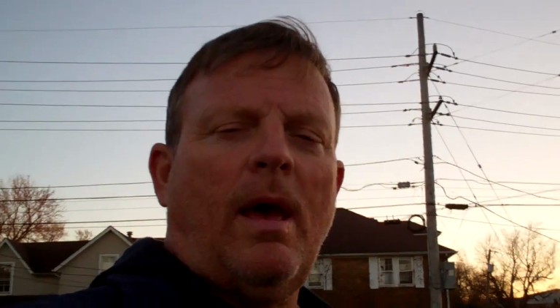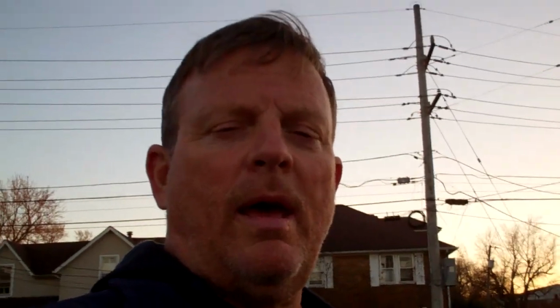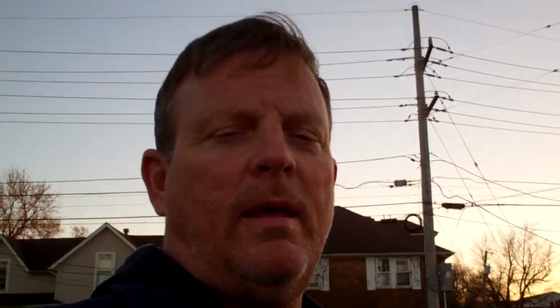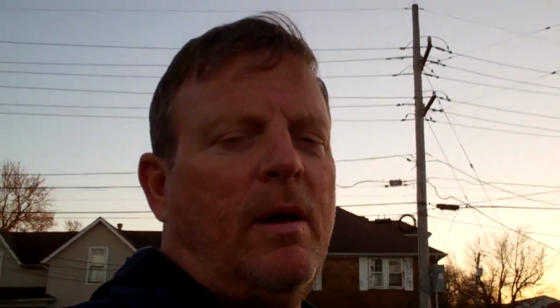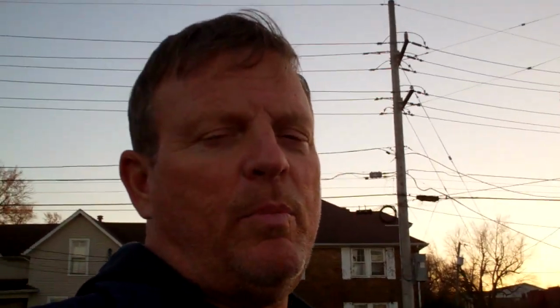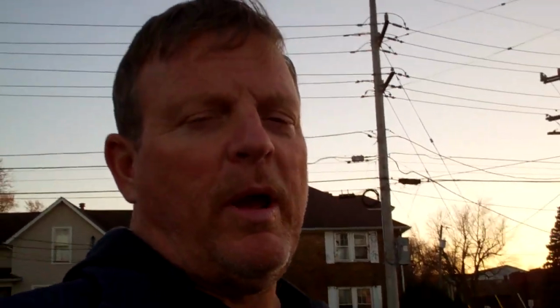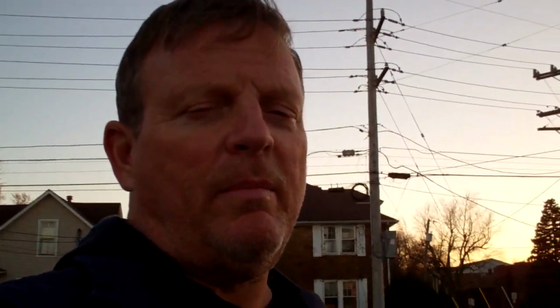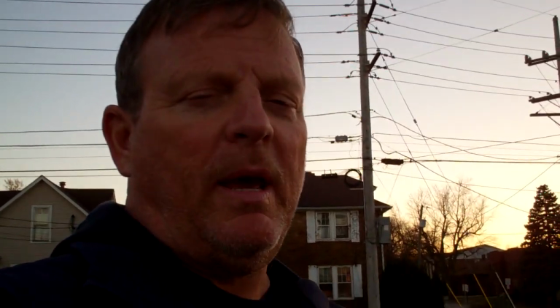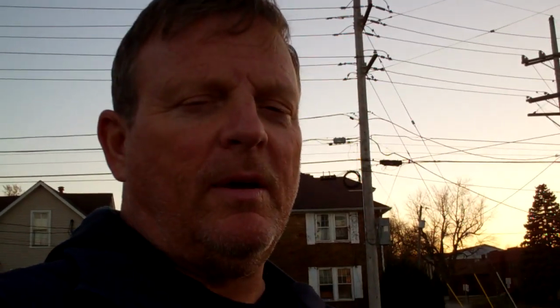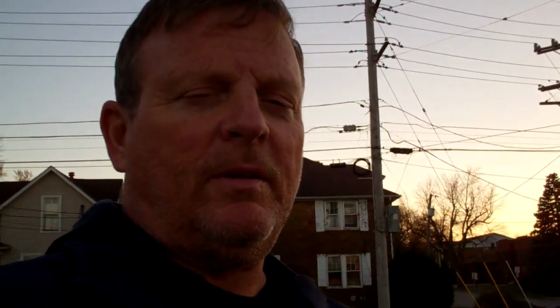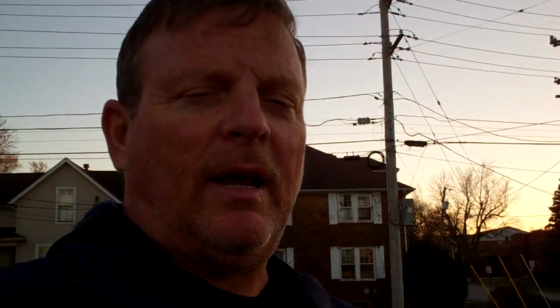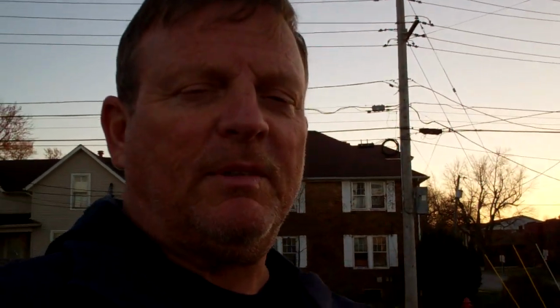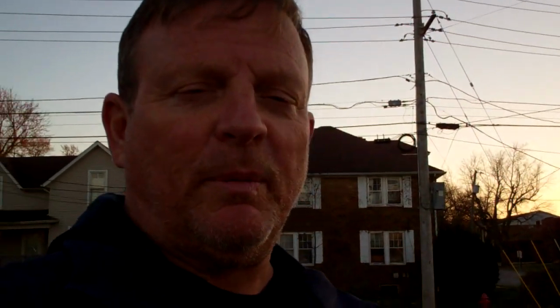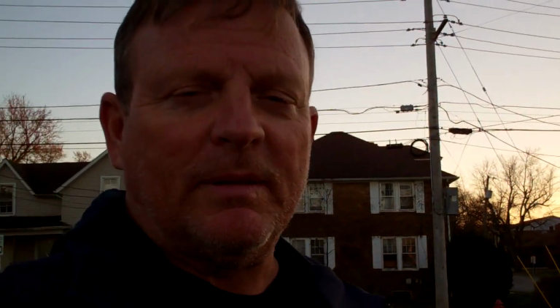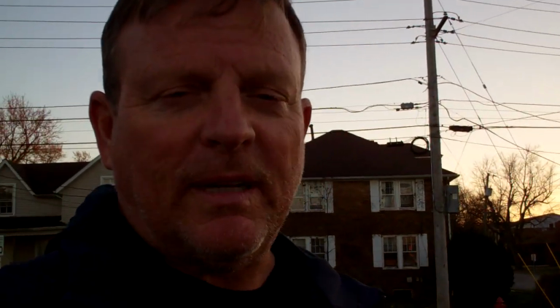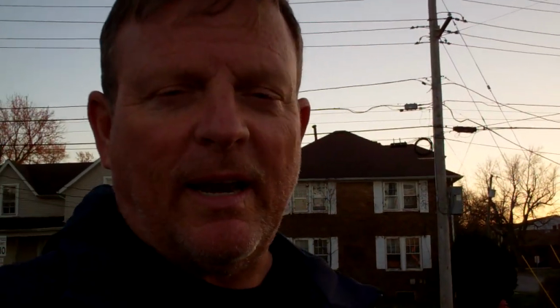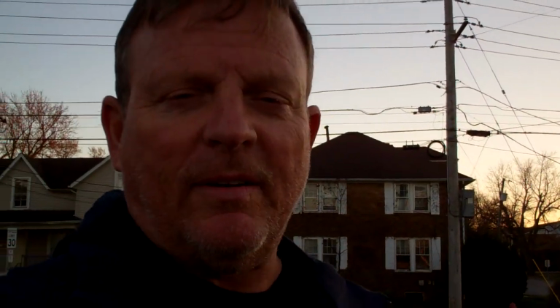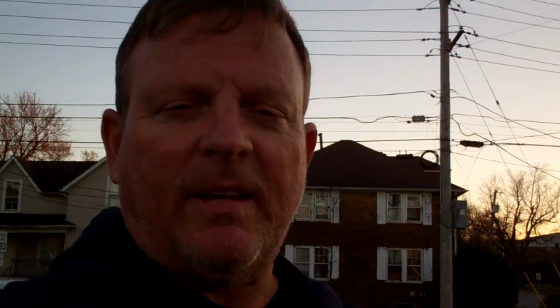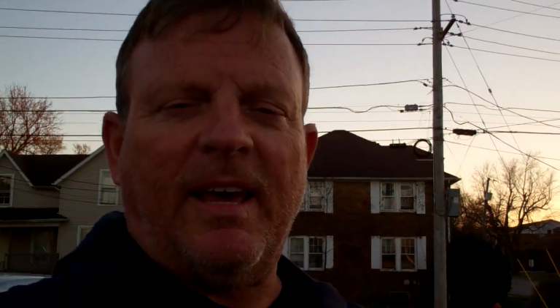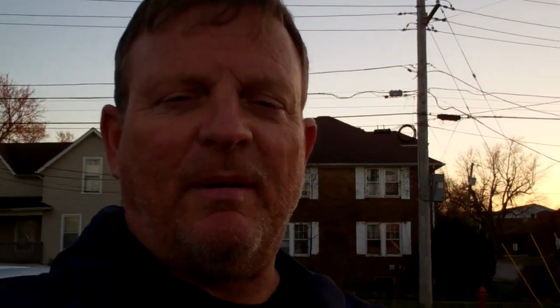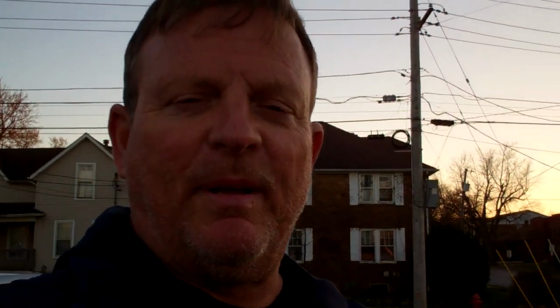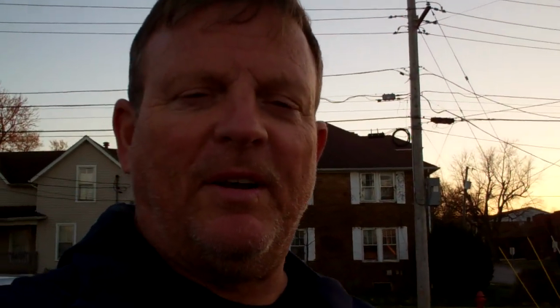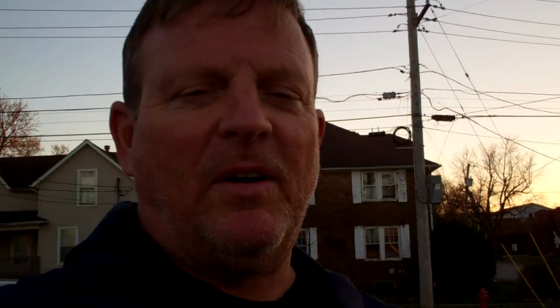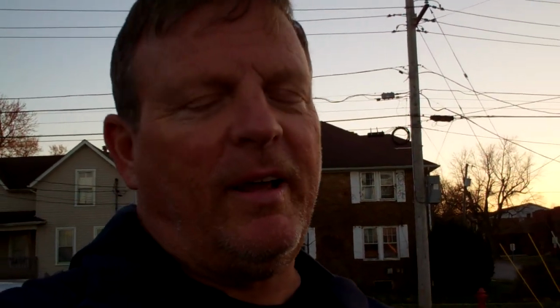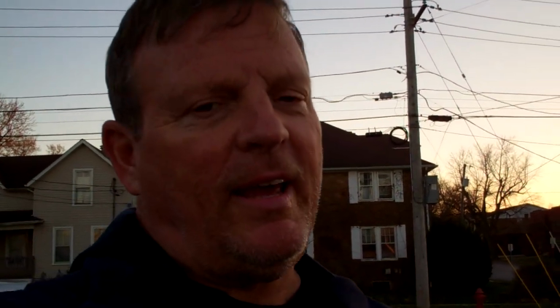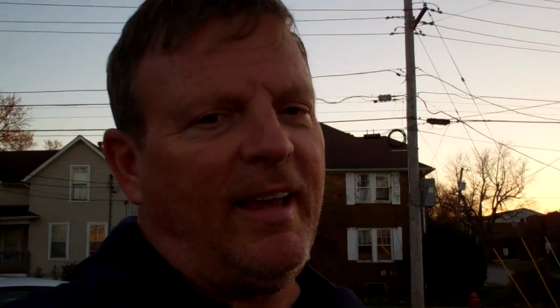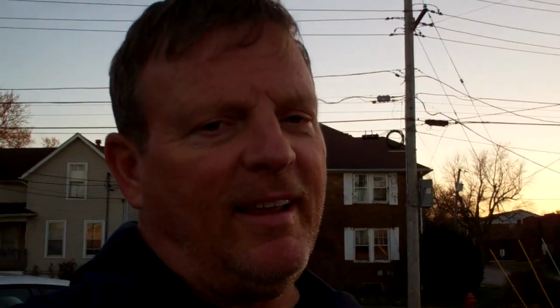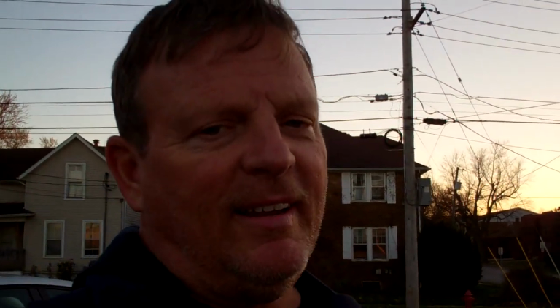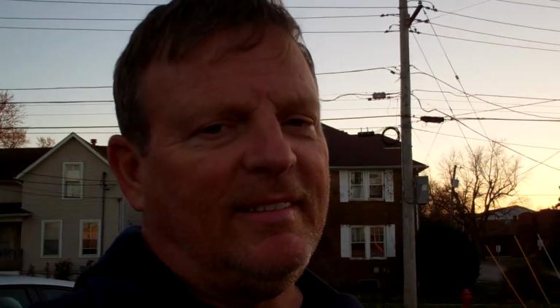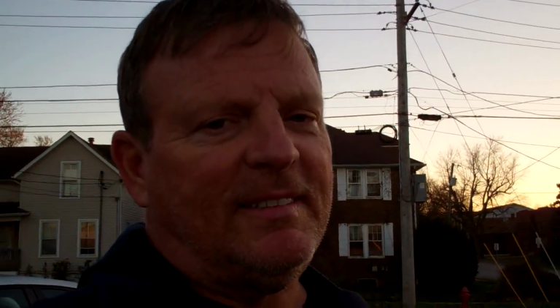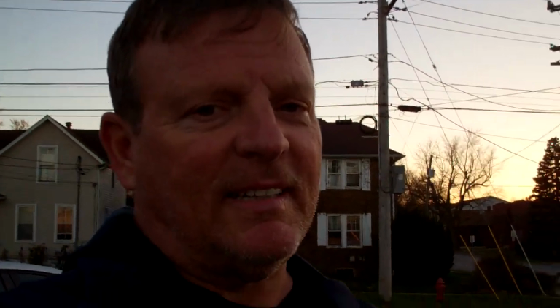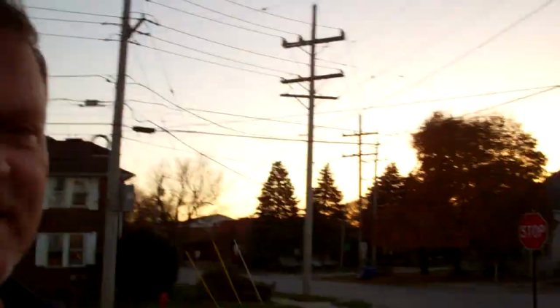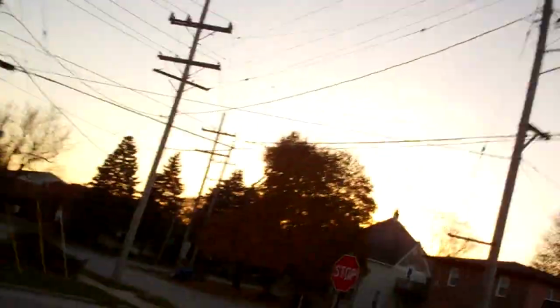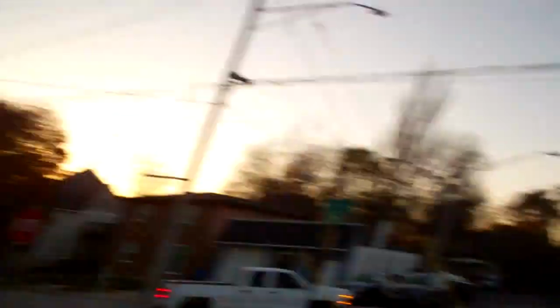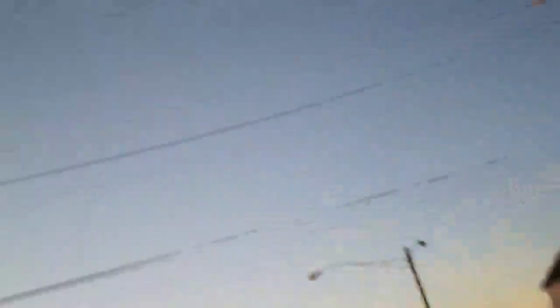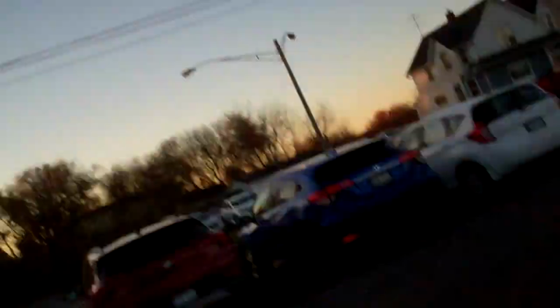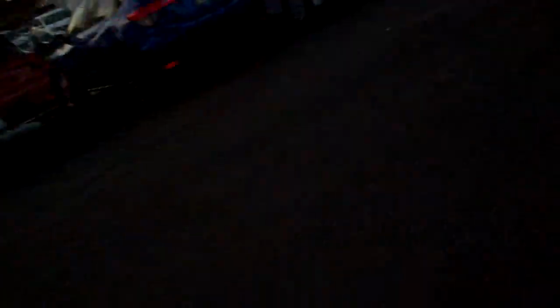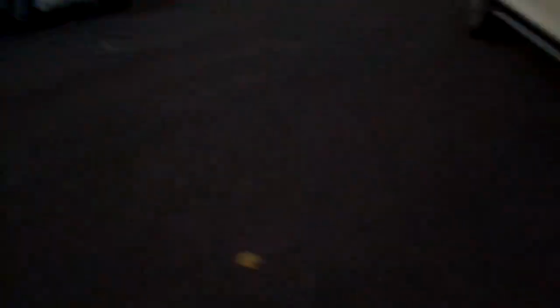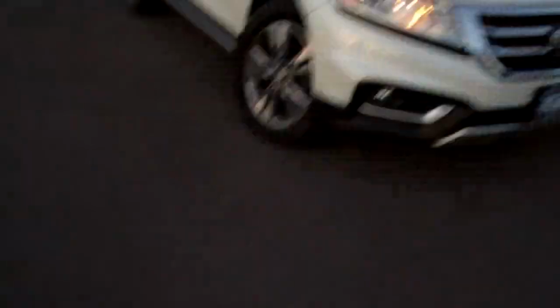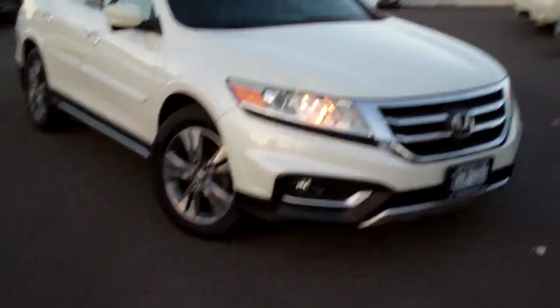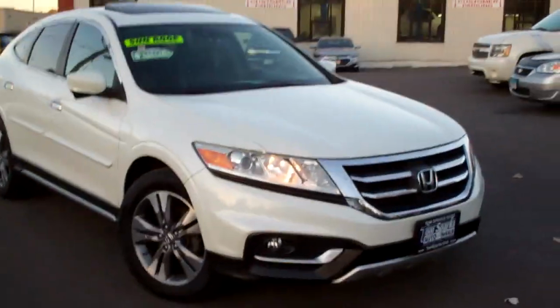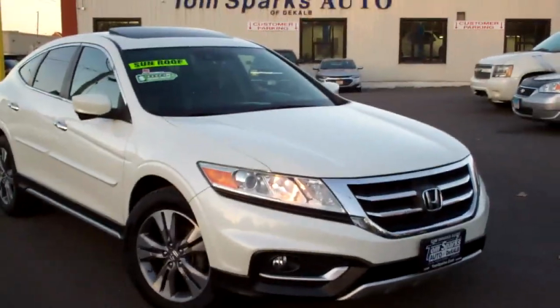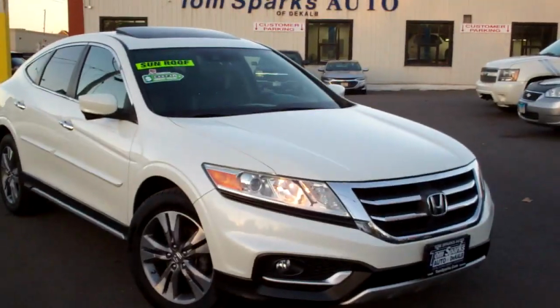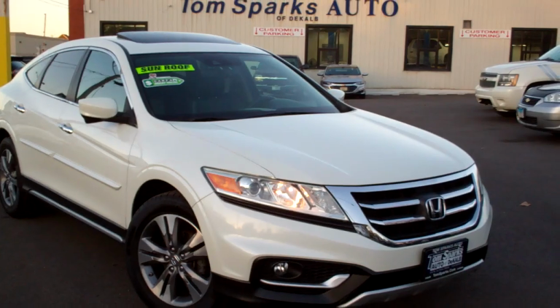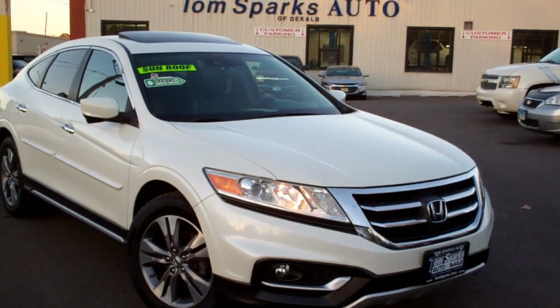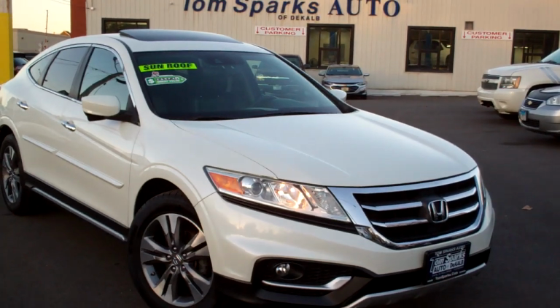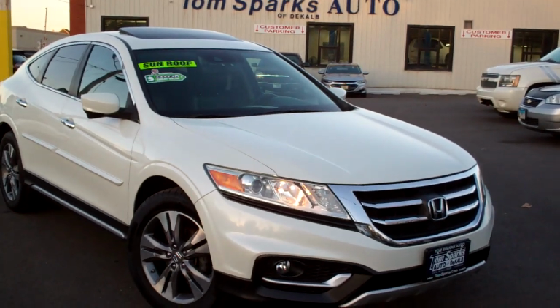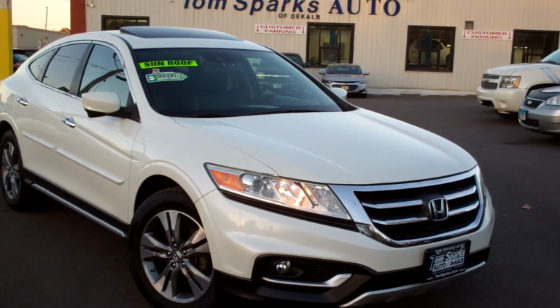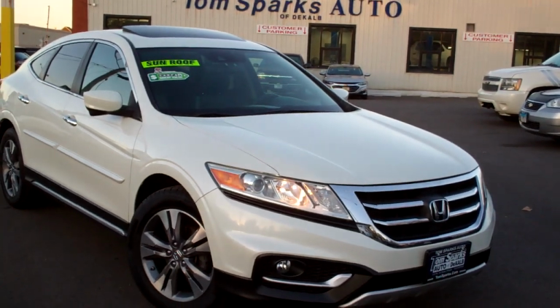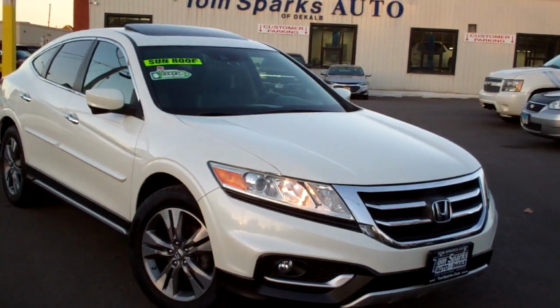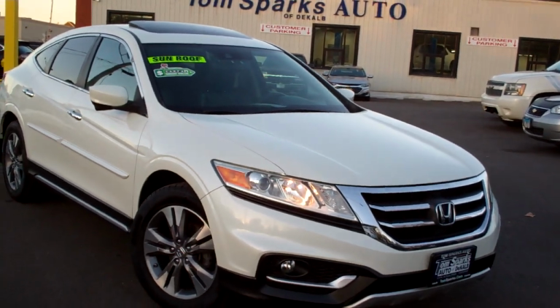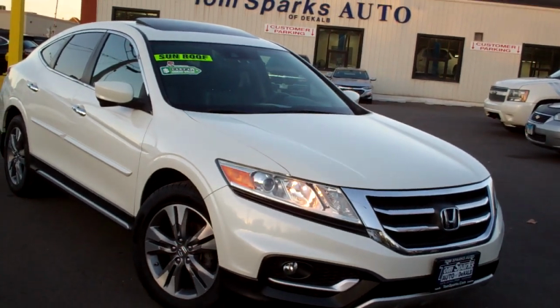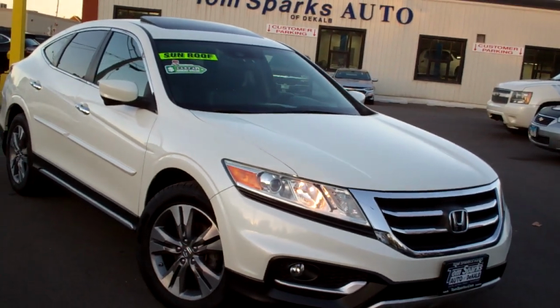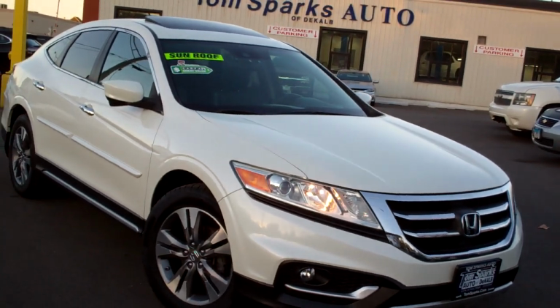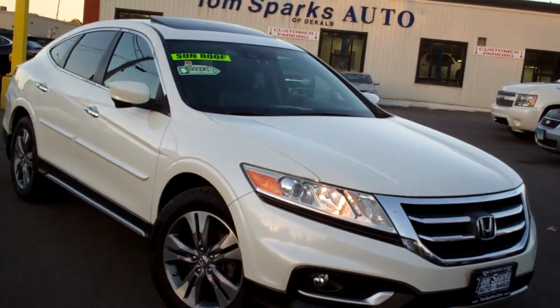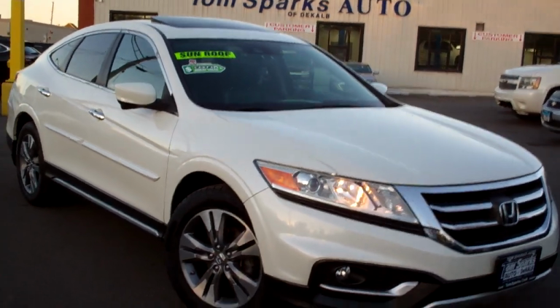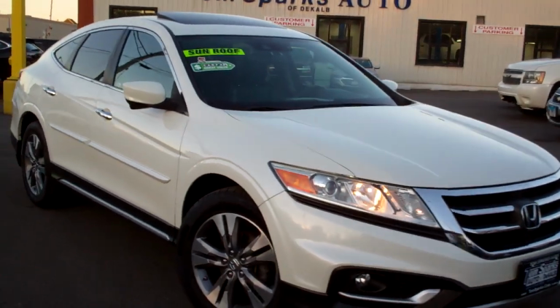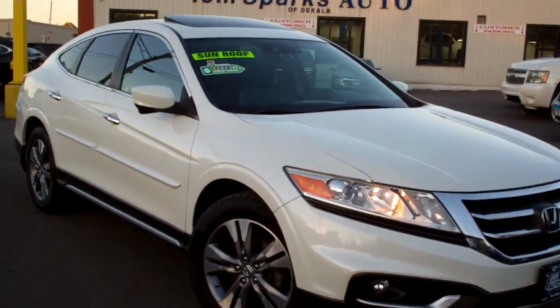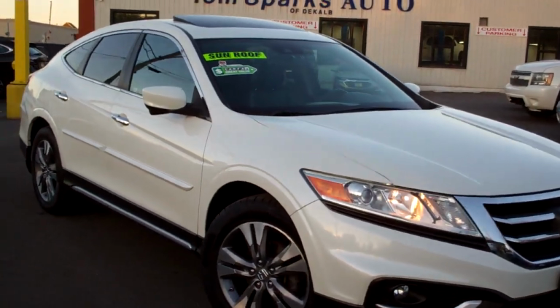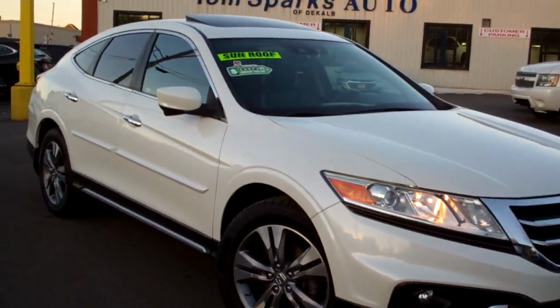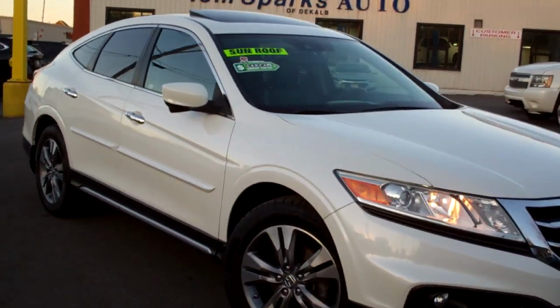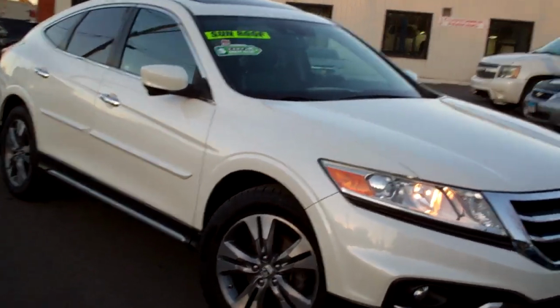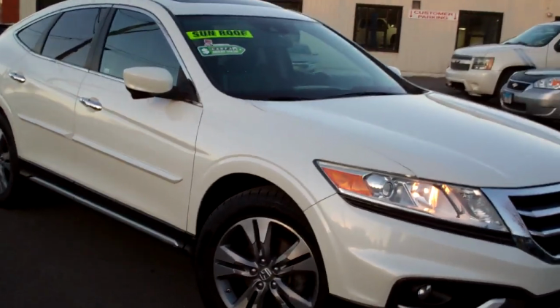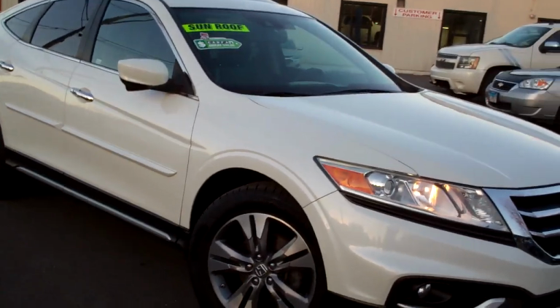Hi there, Brad Mayo, Tom Sparks Auto, DeKalb, Illinois. Hey, check this out — 2014 Honda Crosstour.